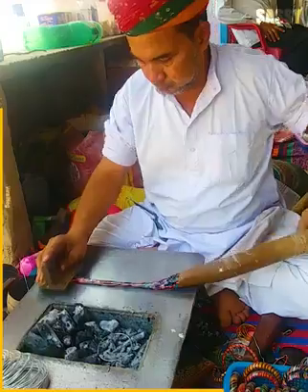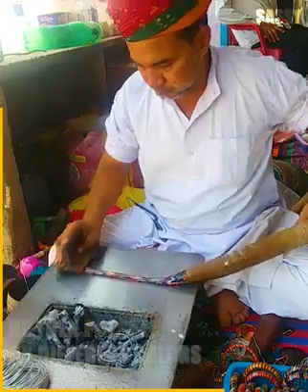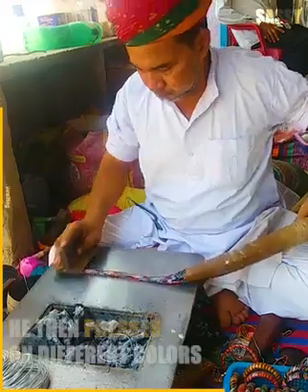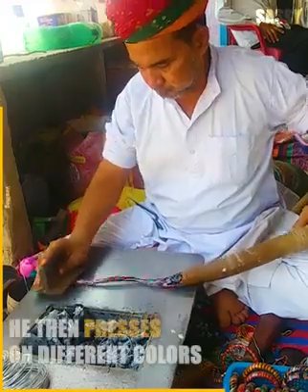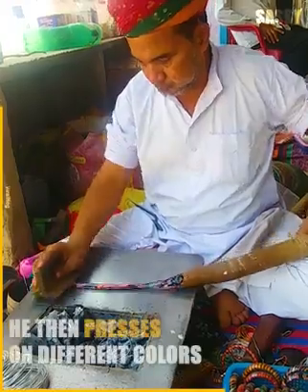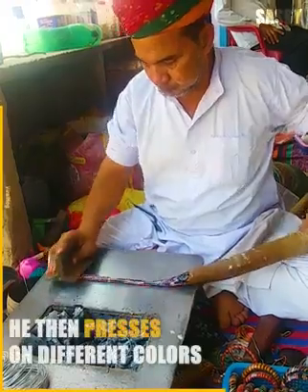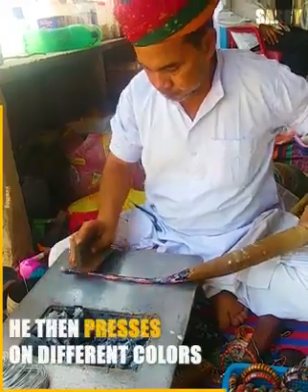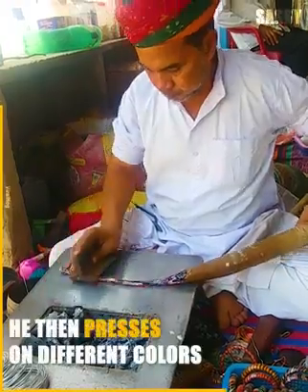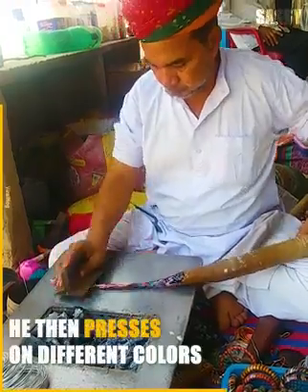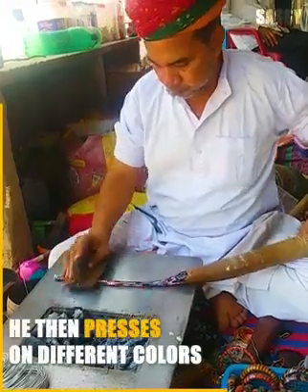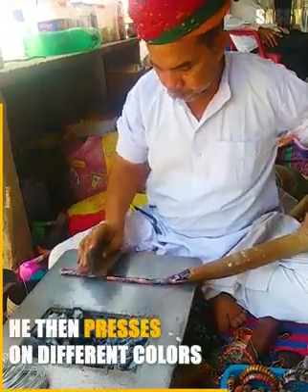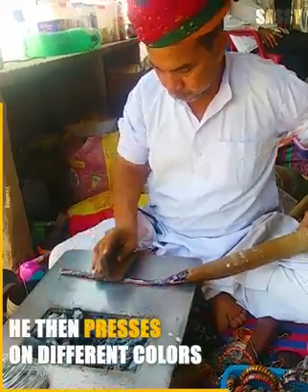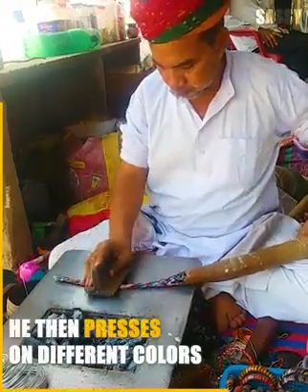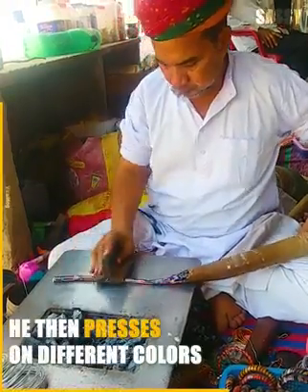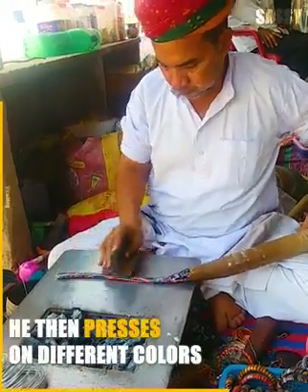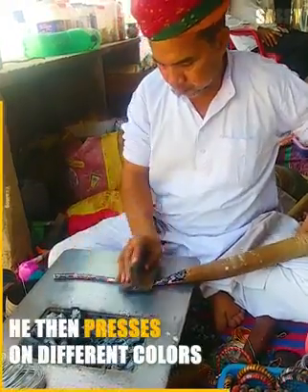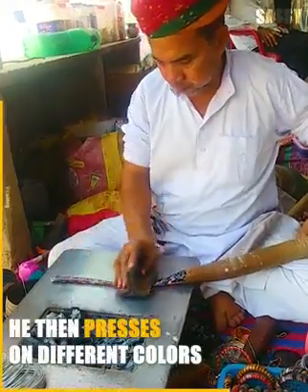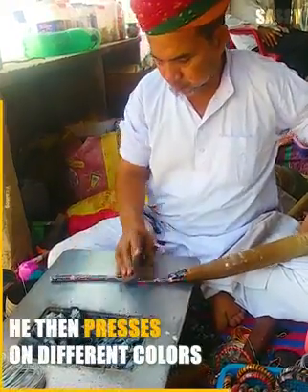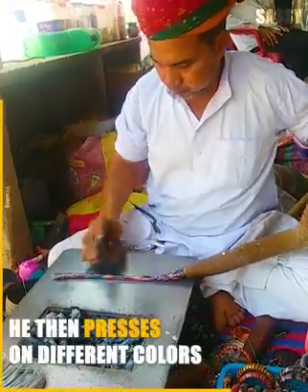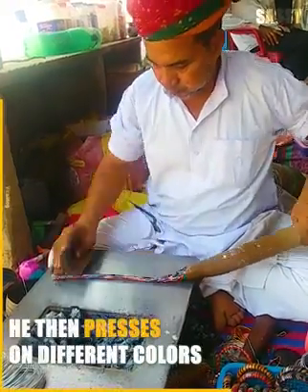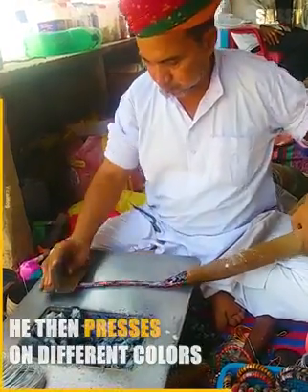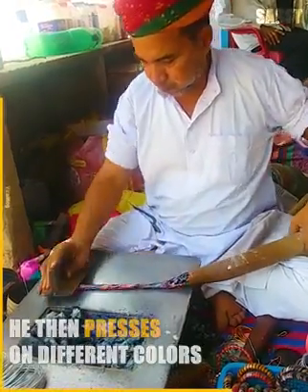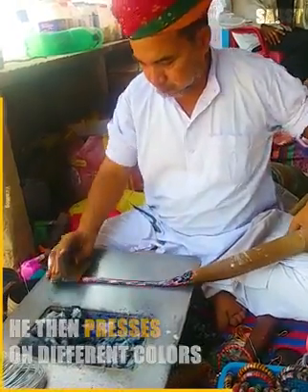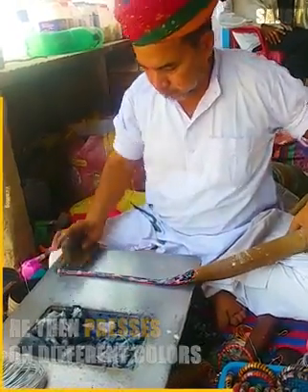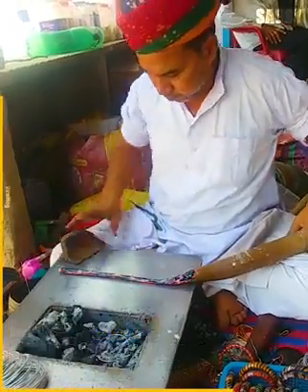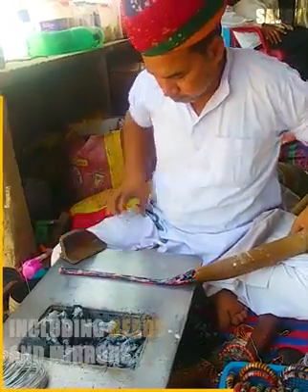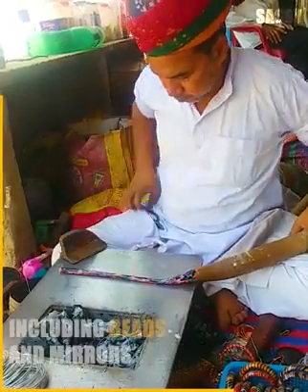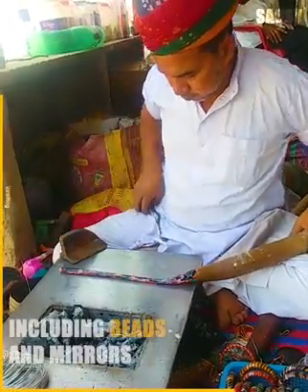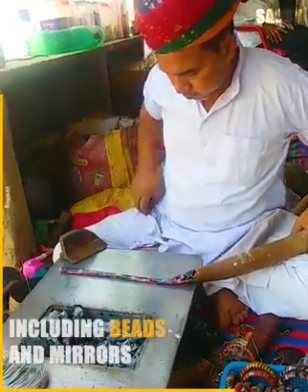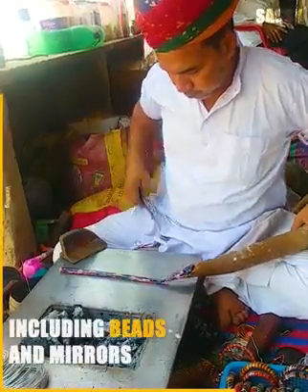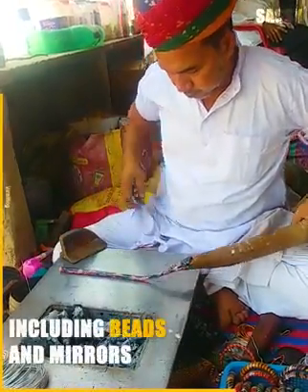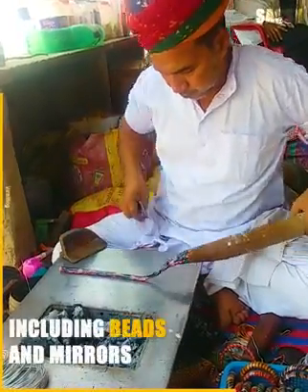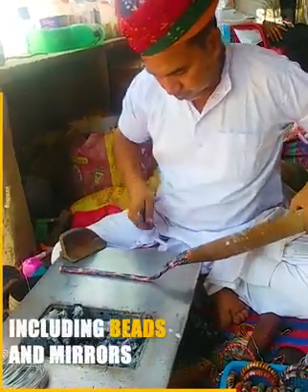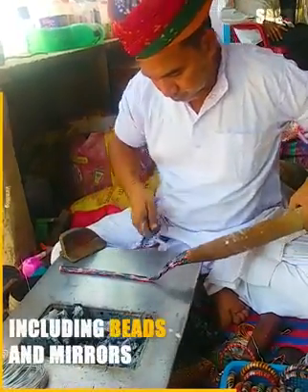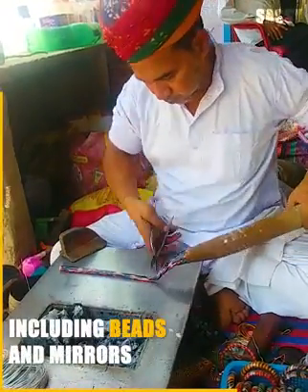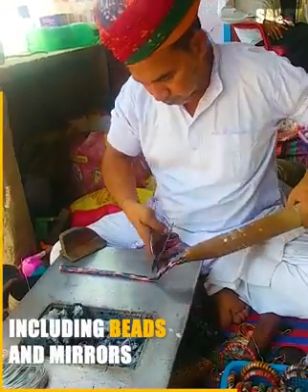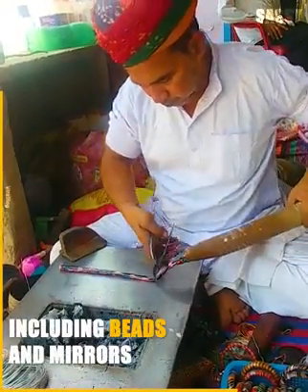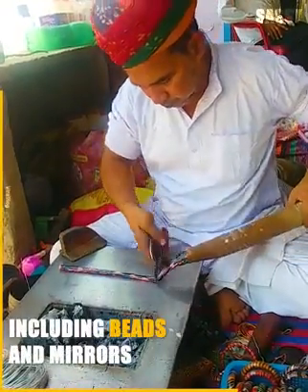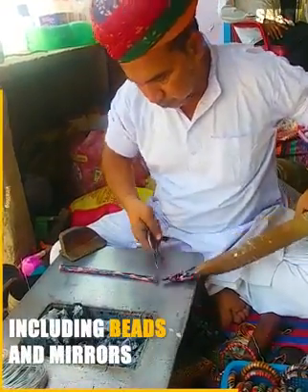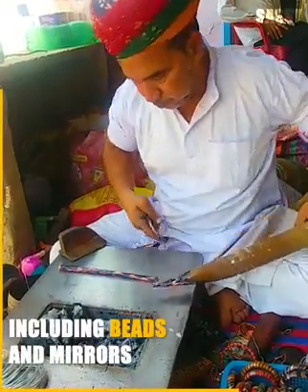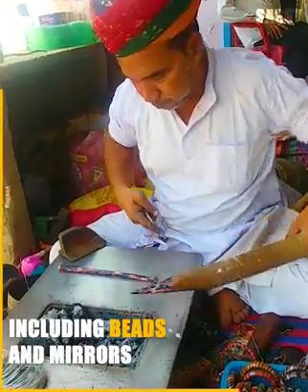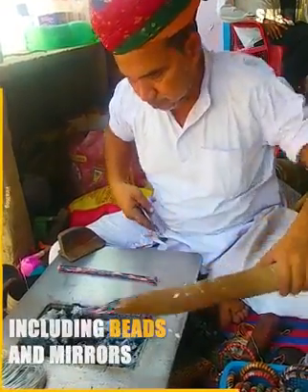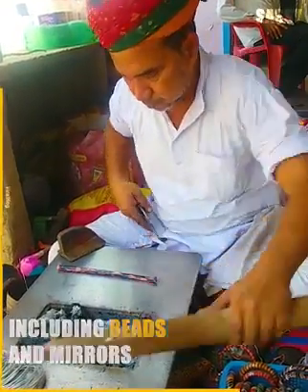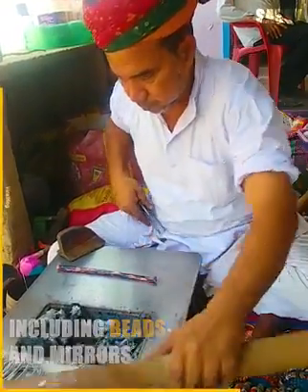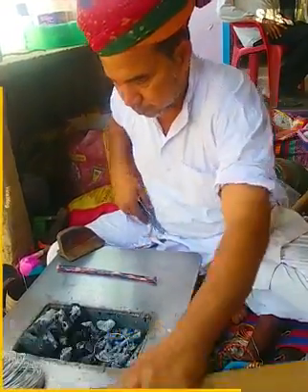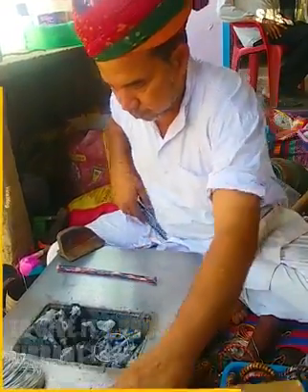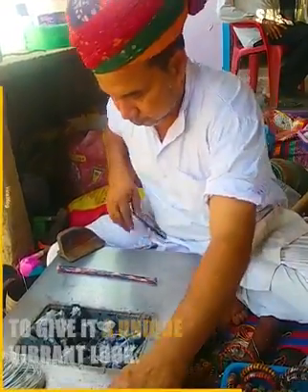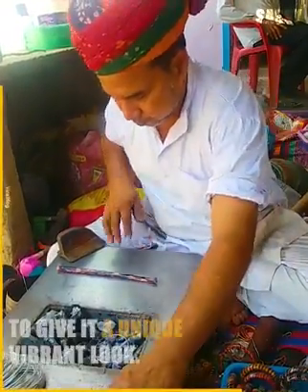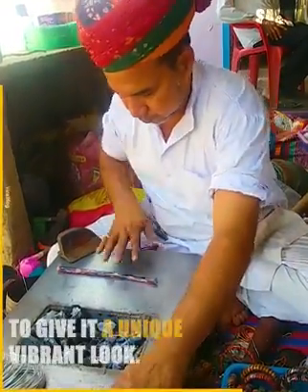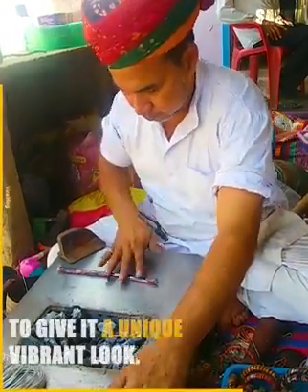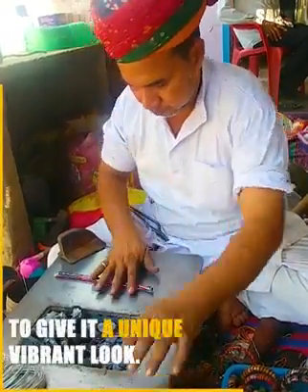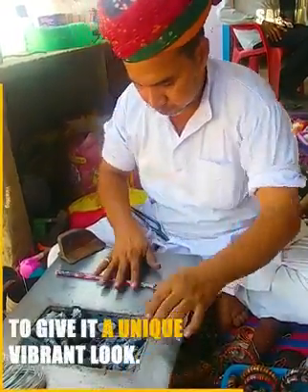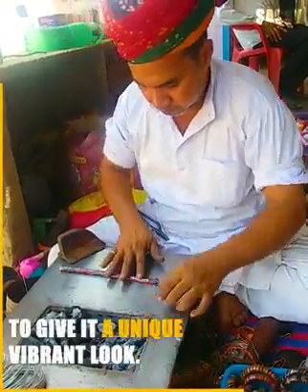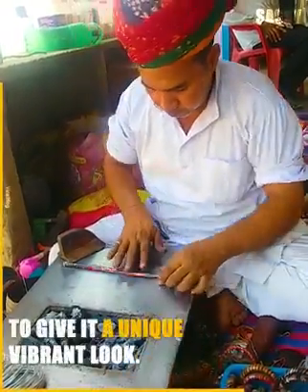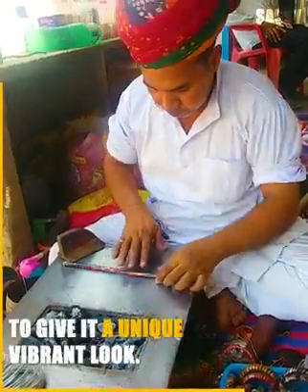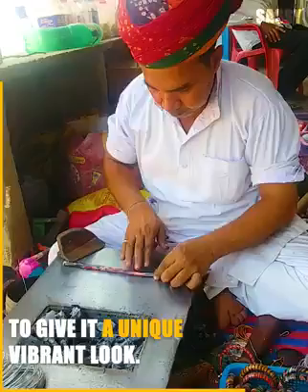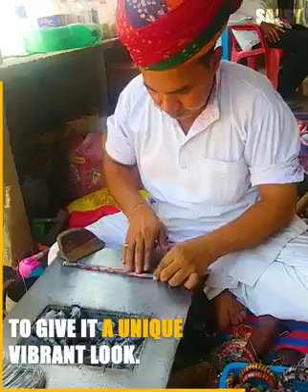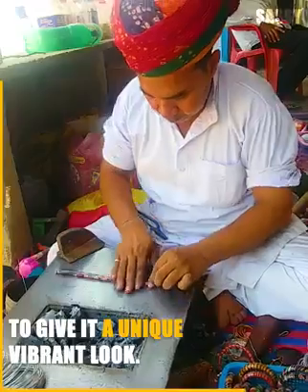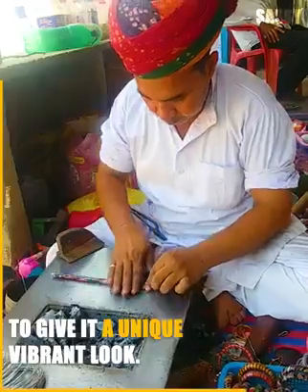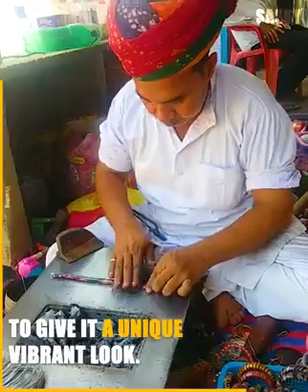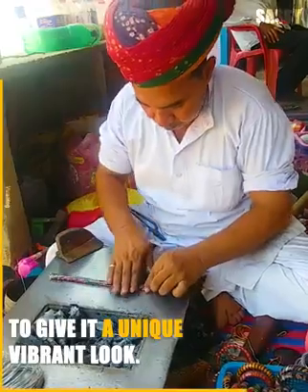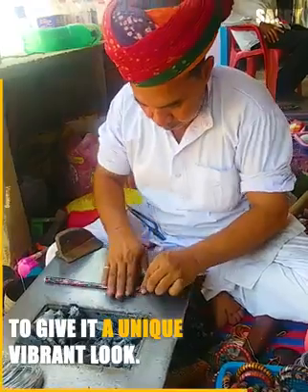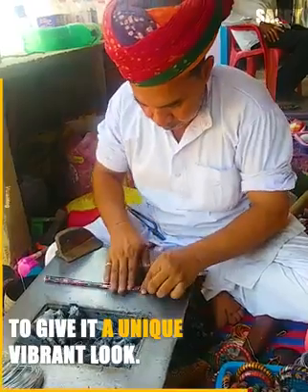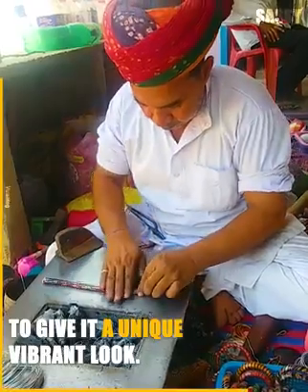He then presses on different colors, including beads and mirrors, to give it a unique, vibrant look.